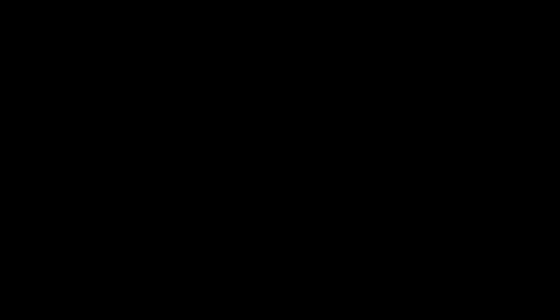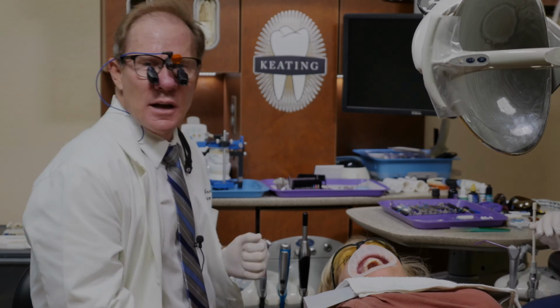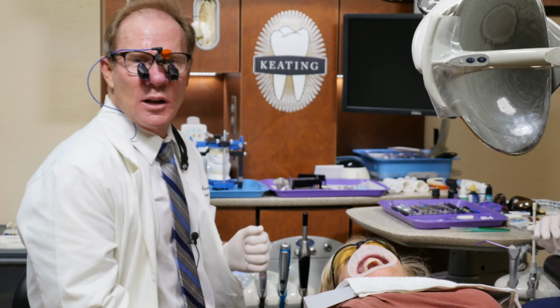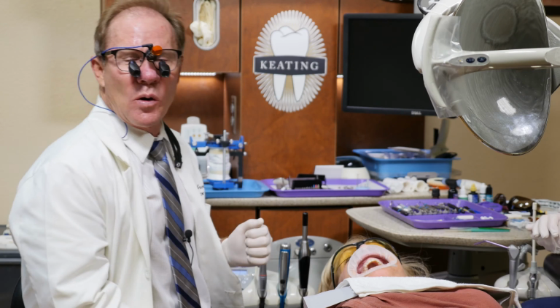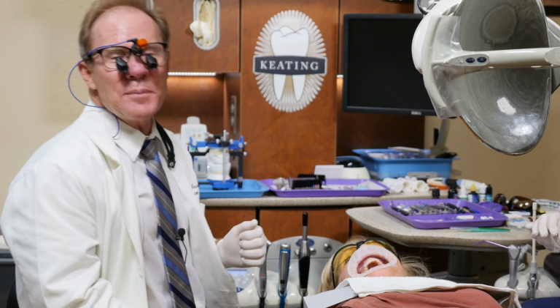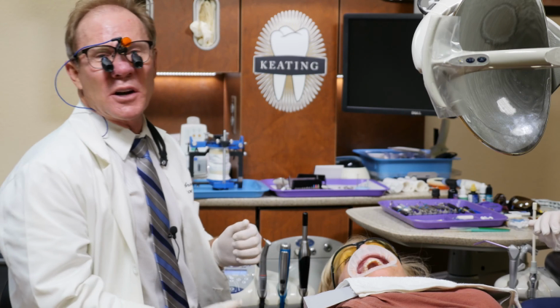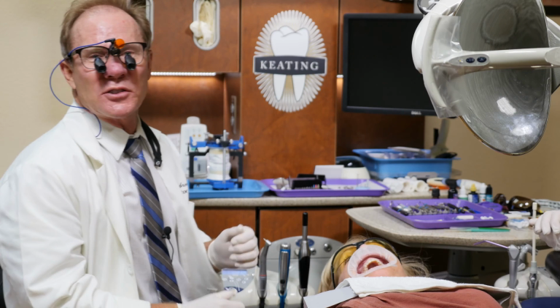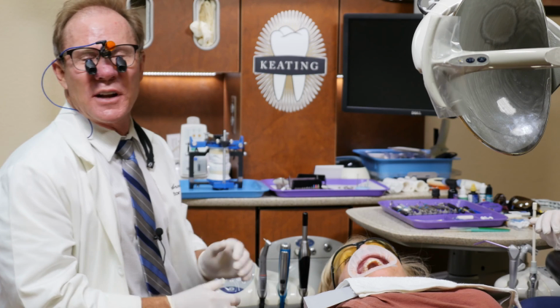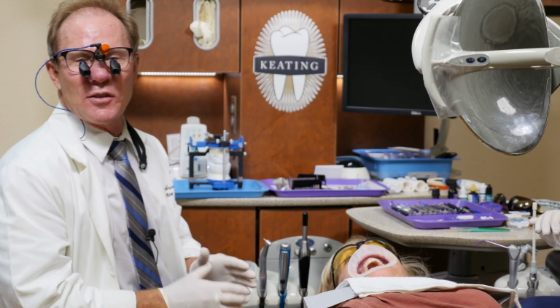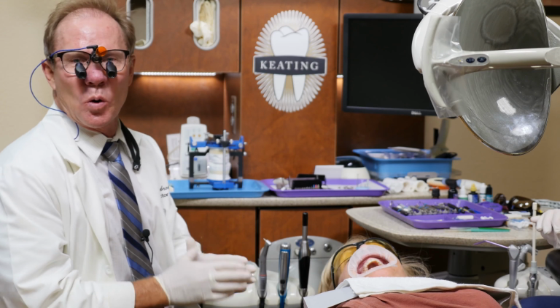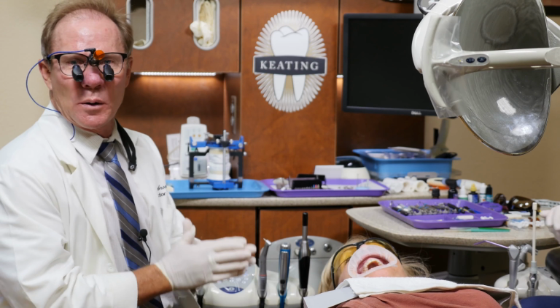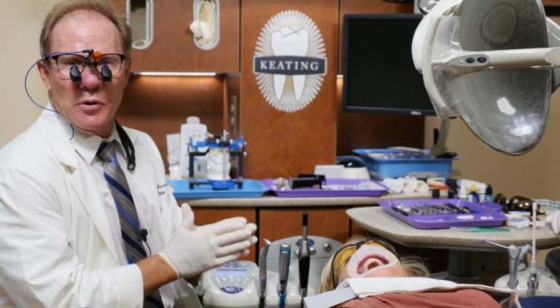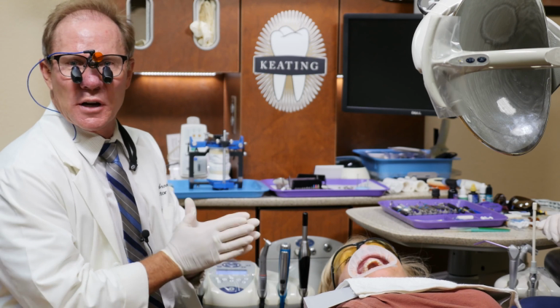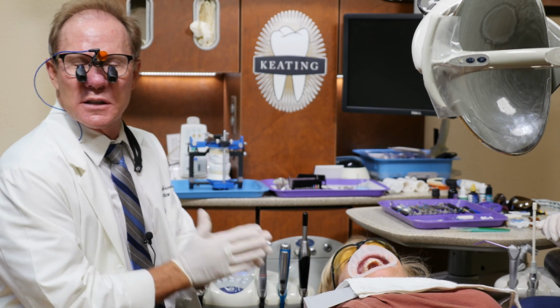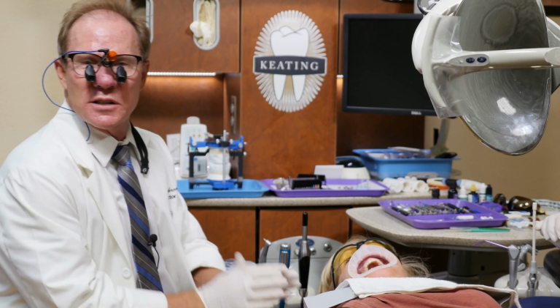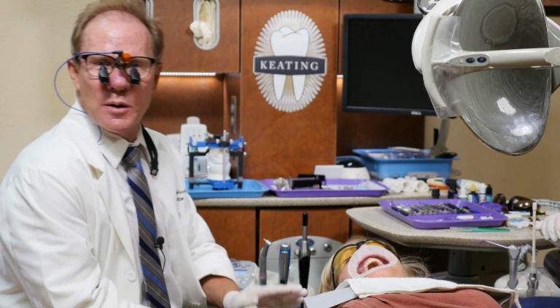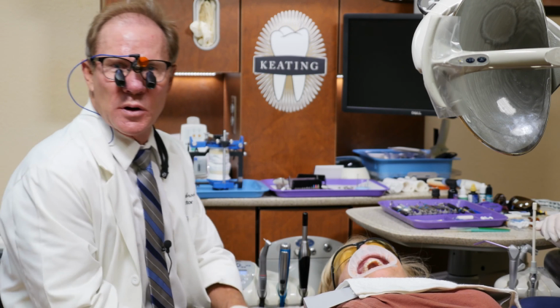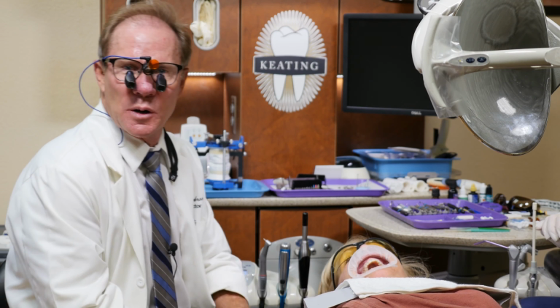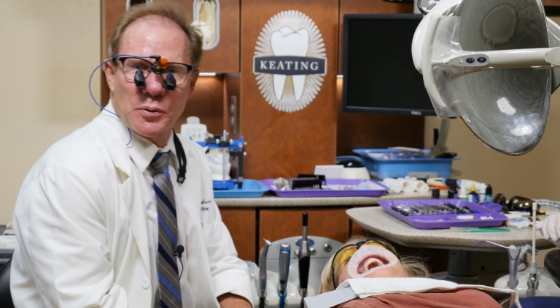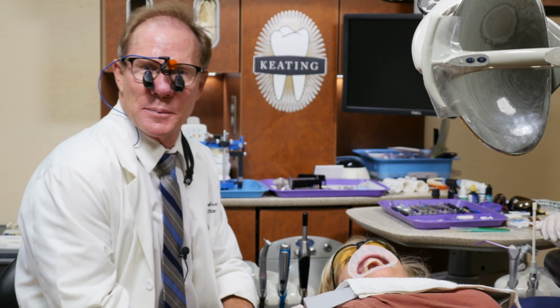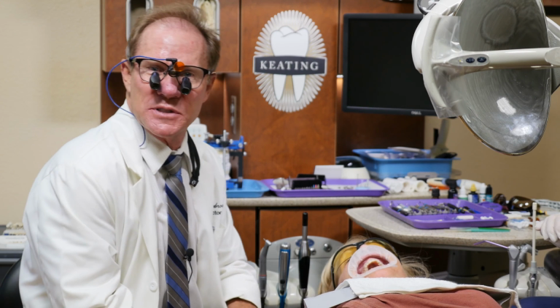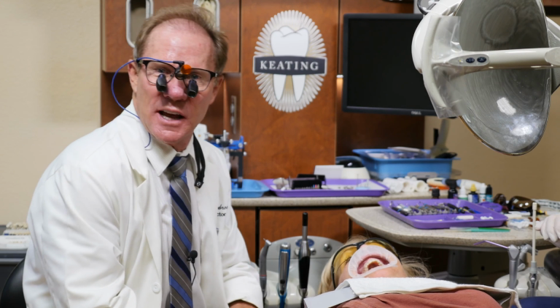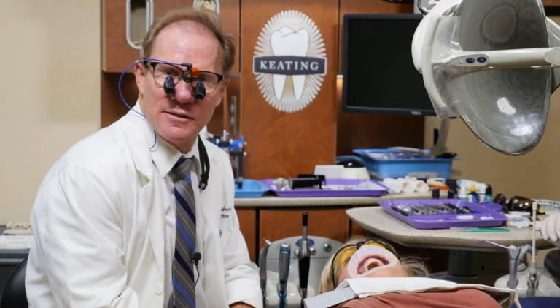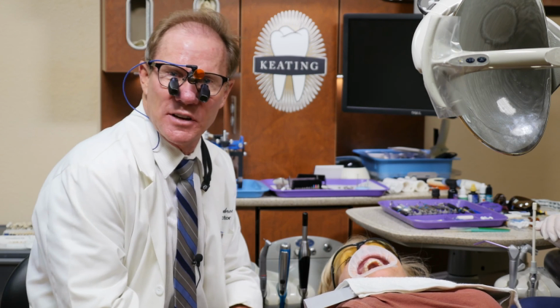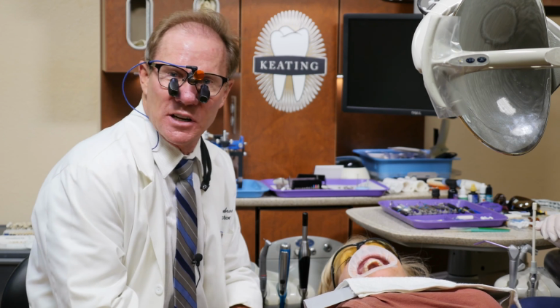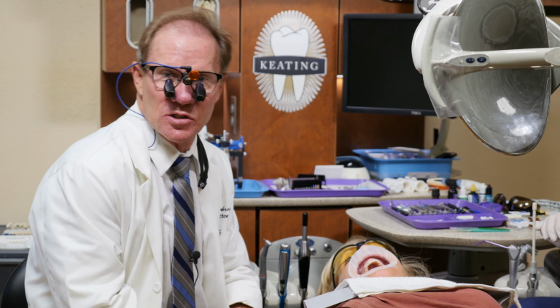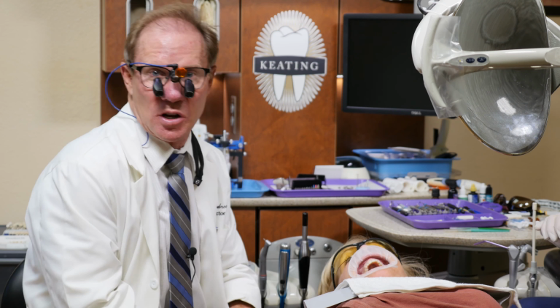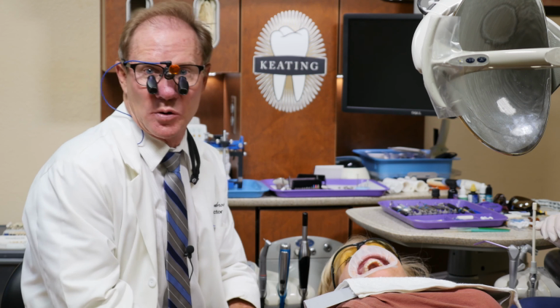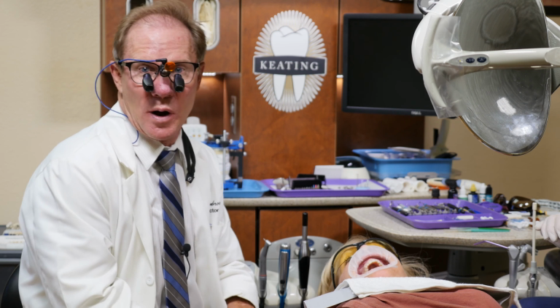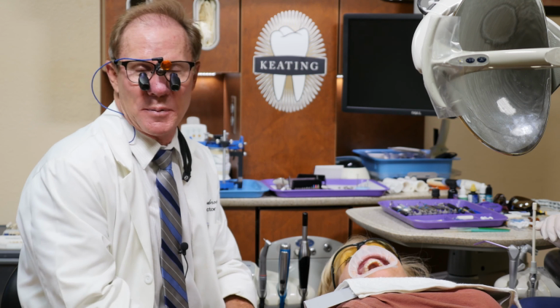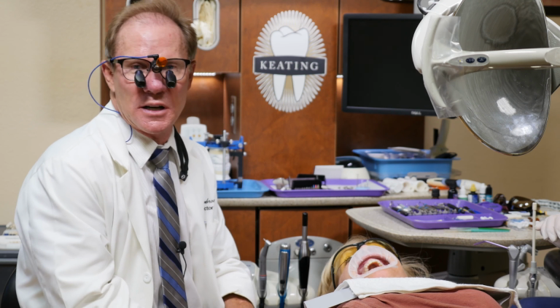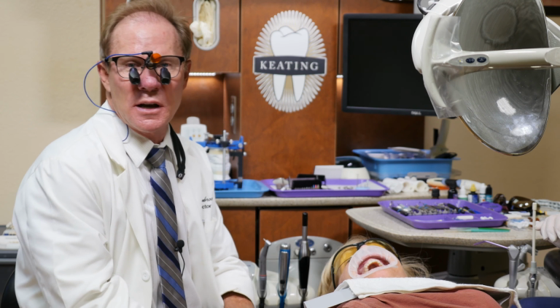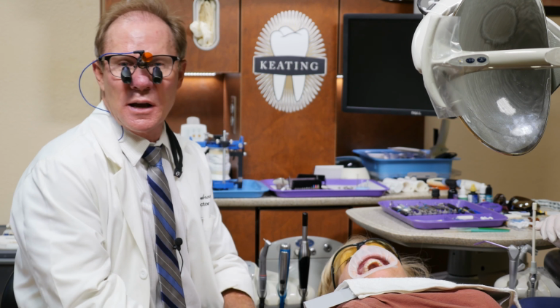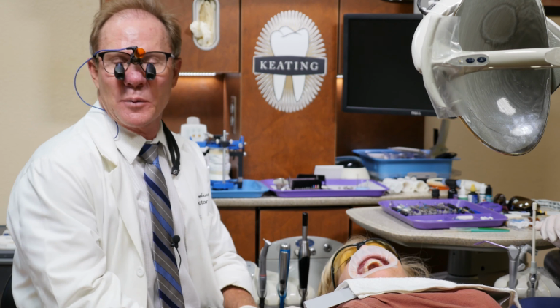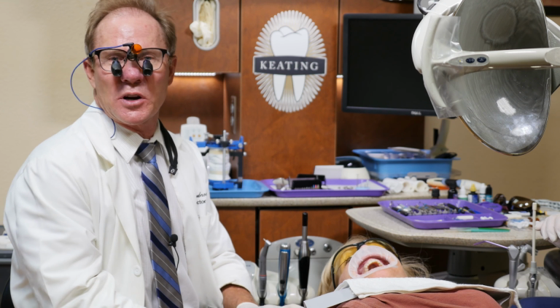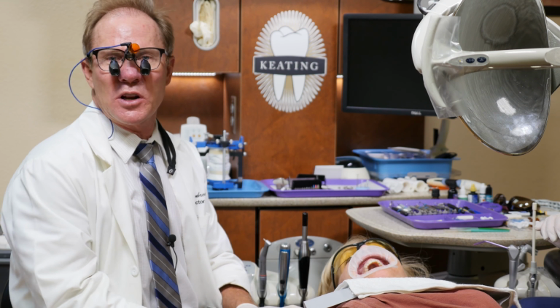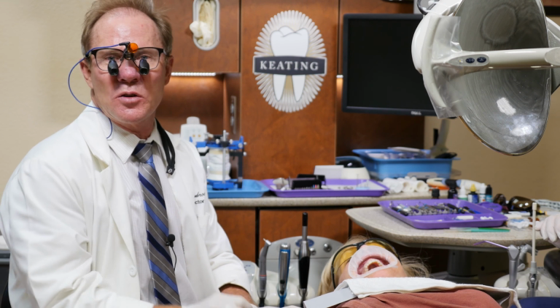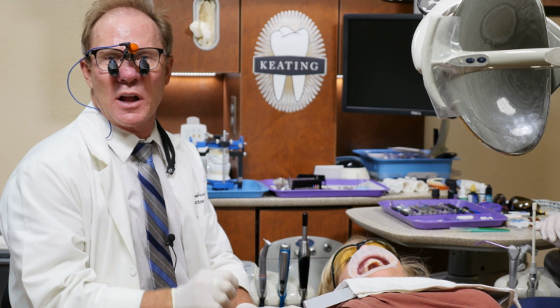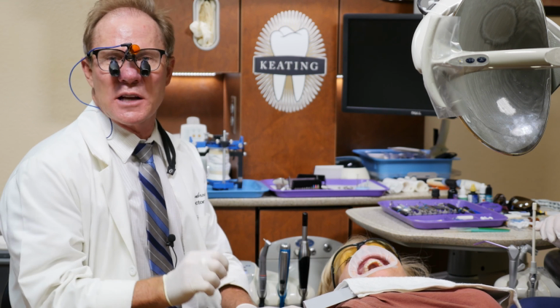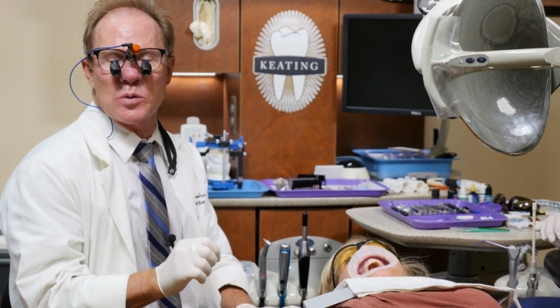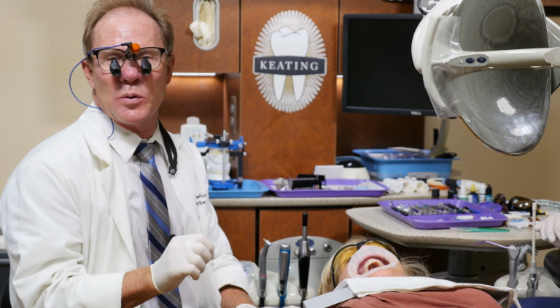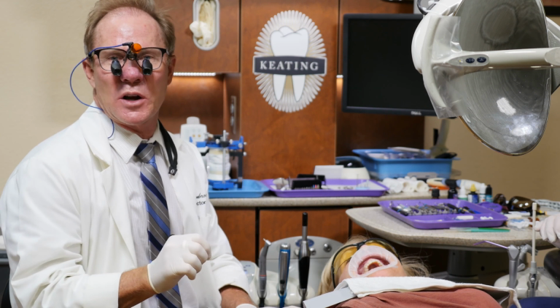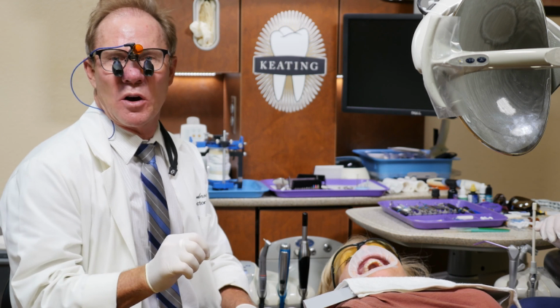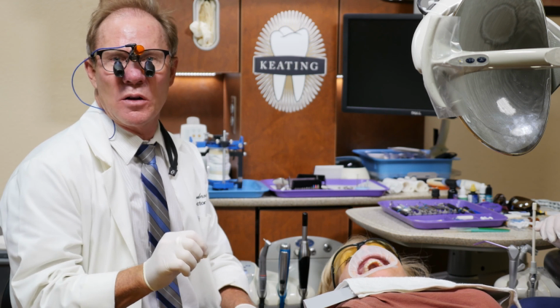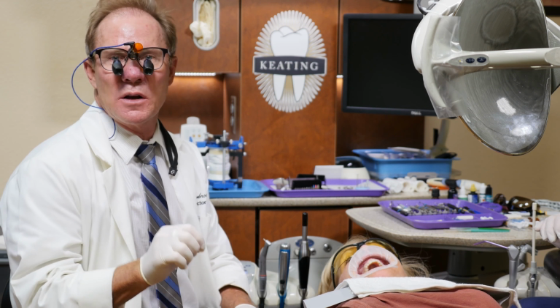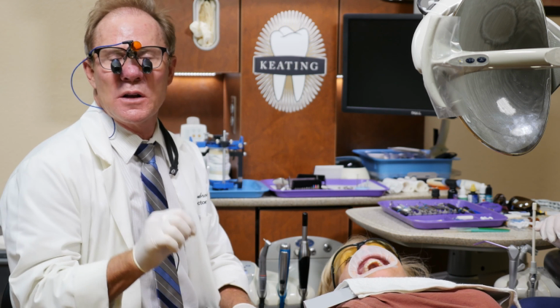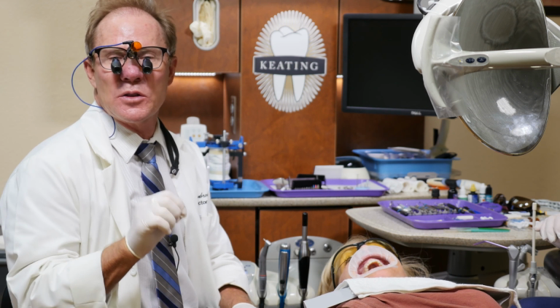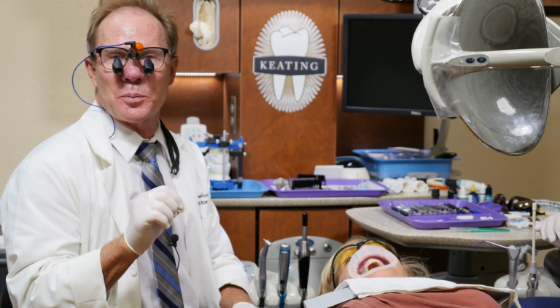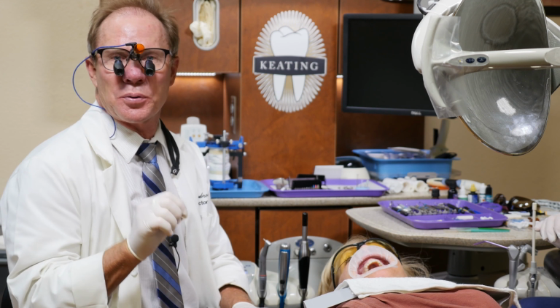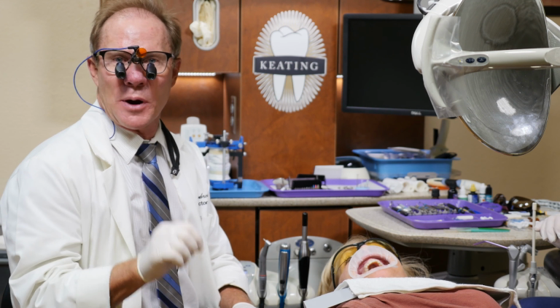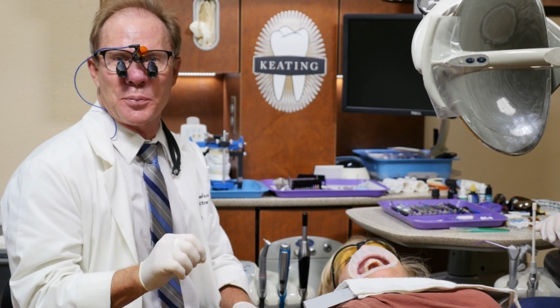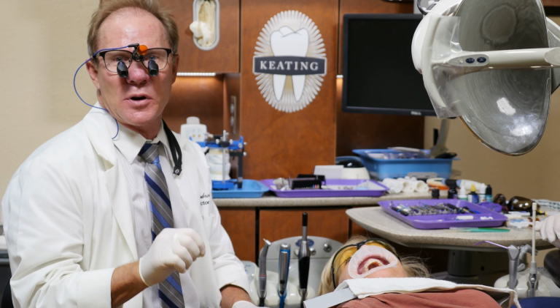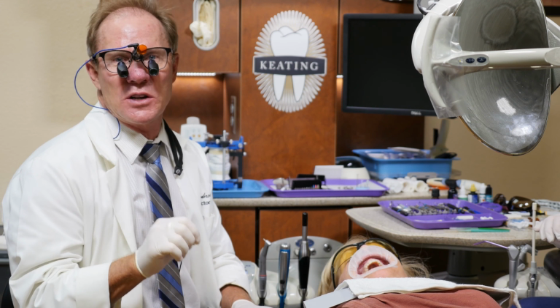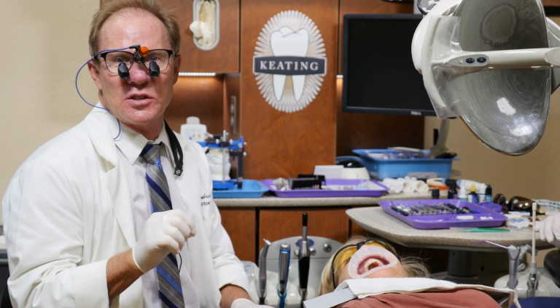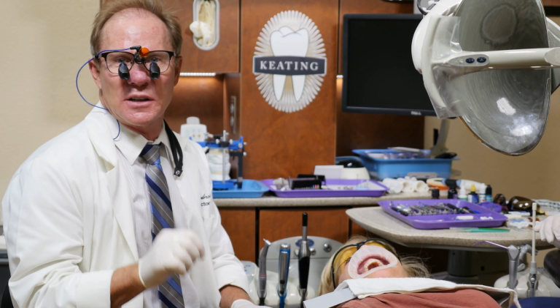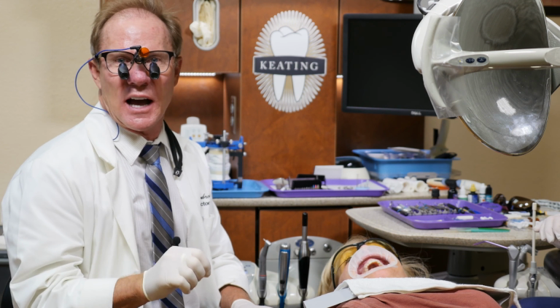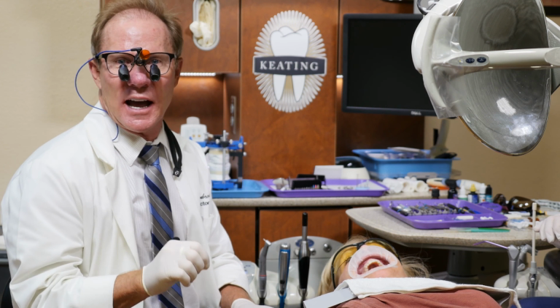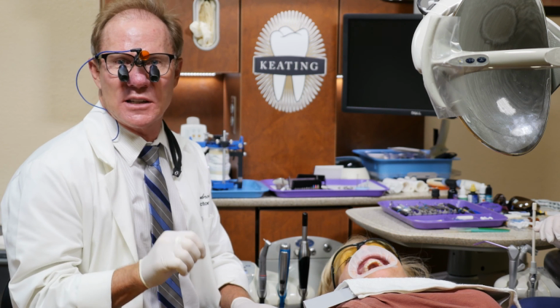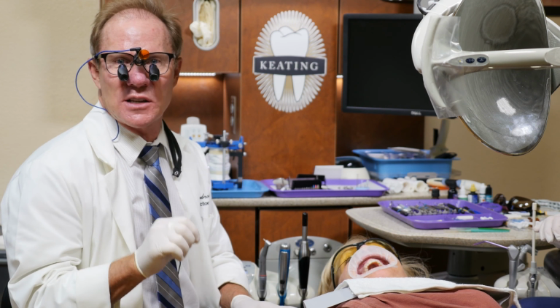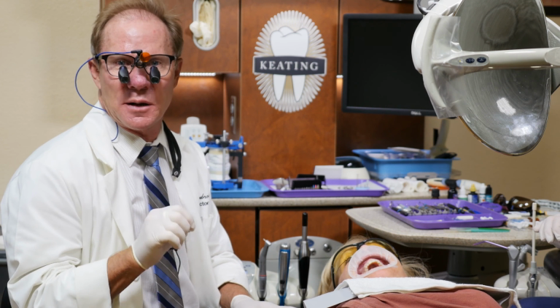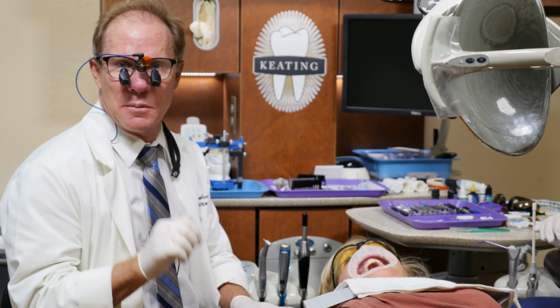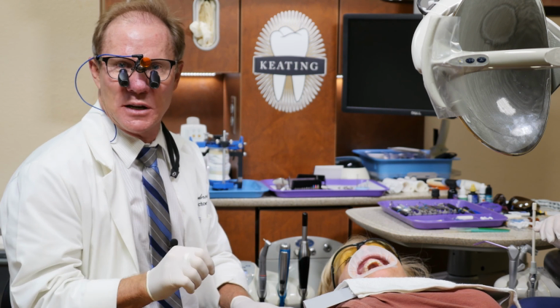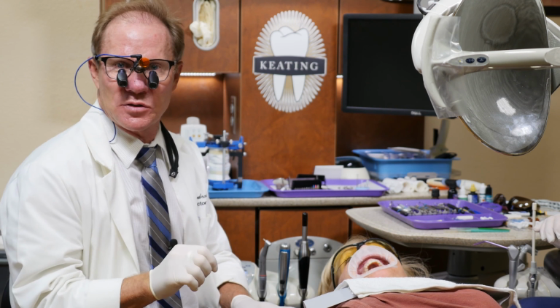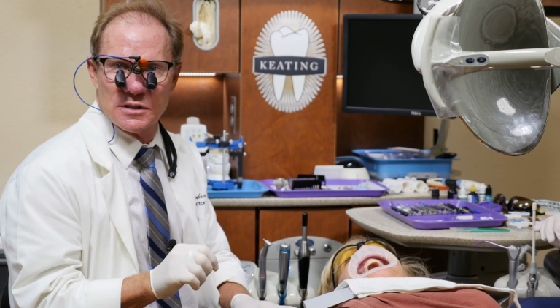Hello, I'm Dr. David Hornbrug, and today we're going to prep 10 veneers on Robin, and we're going to utilize what we call the preparation guides and matrices.